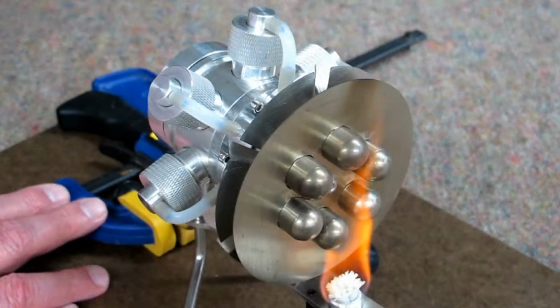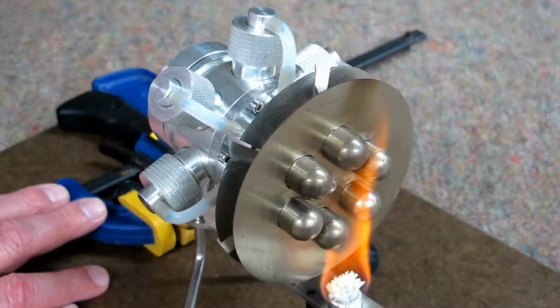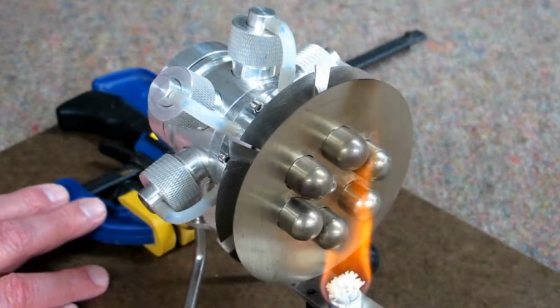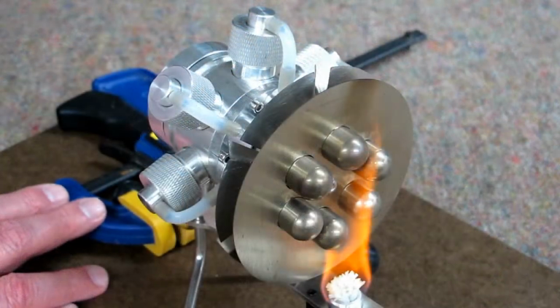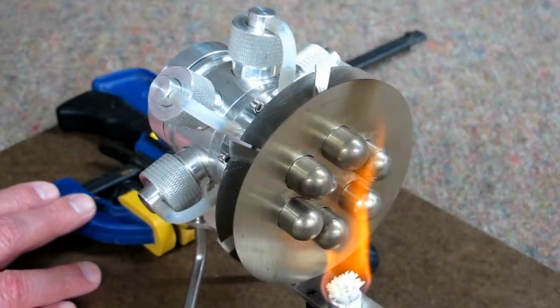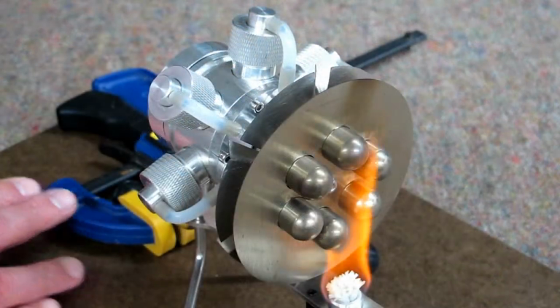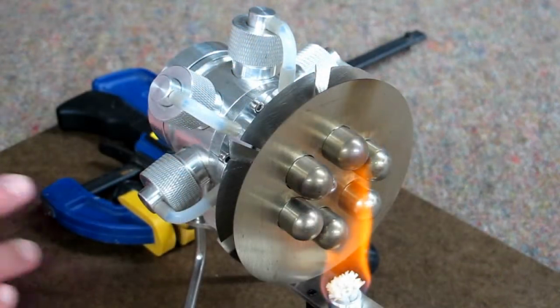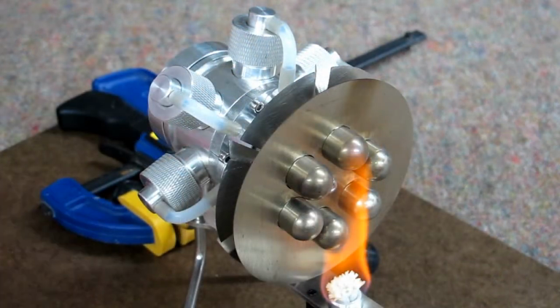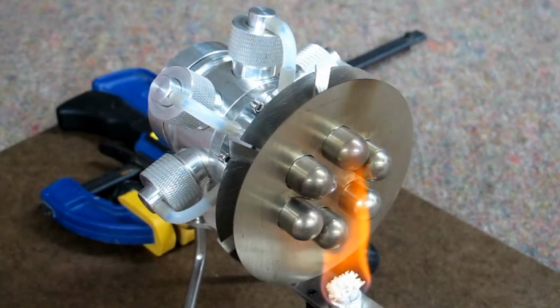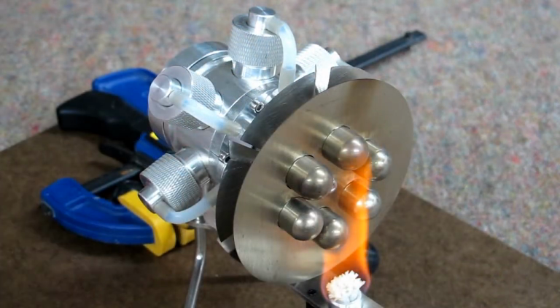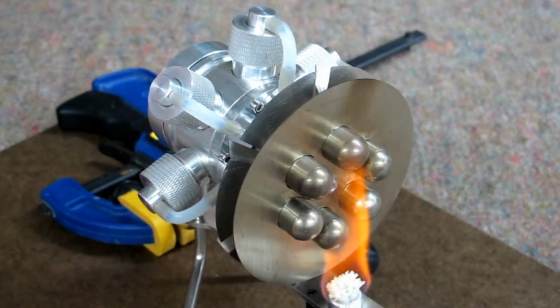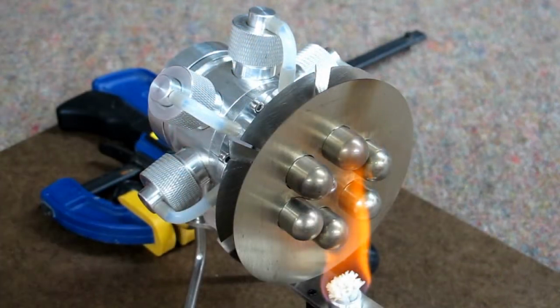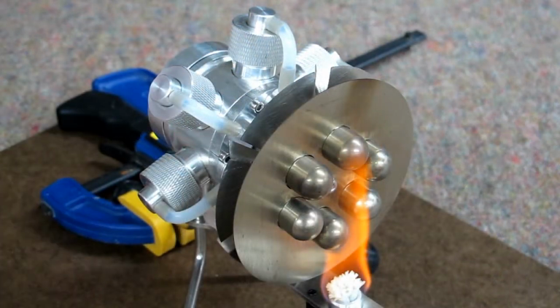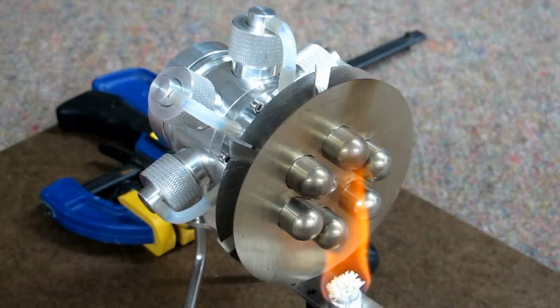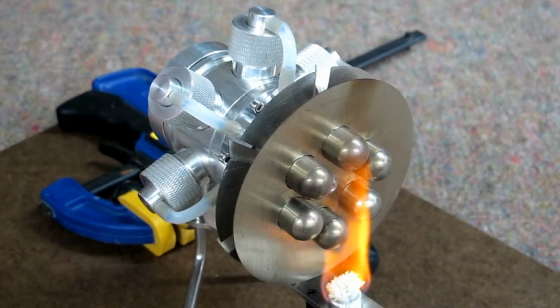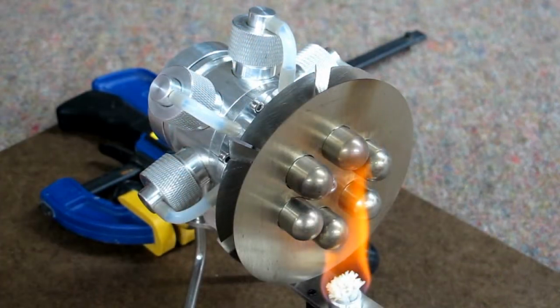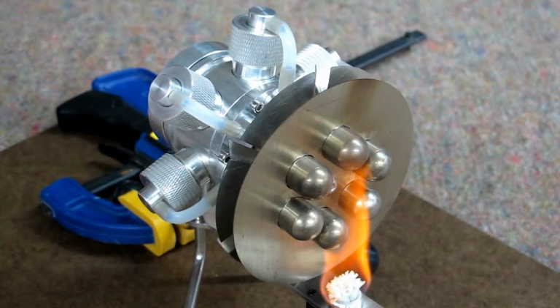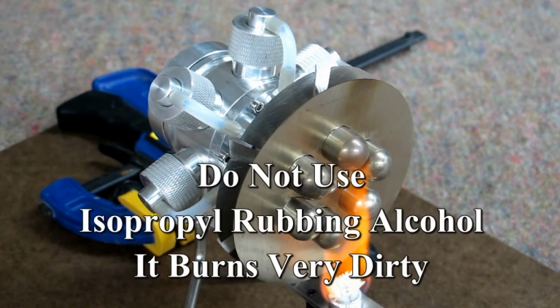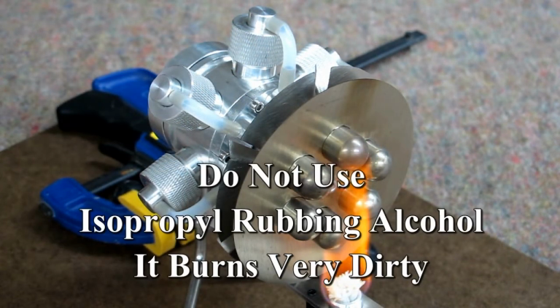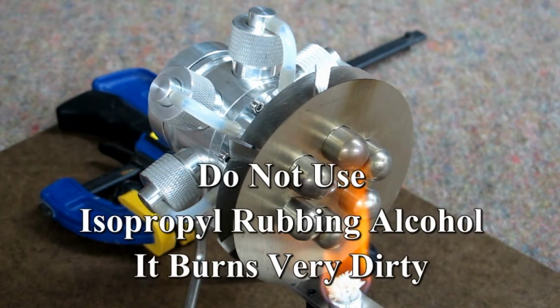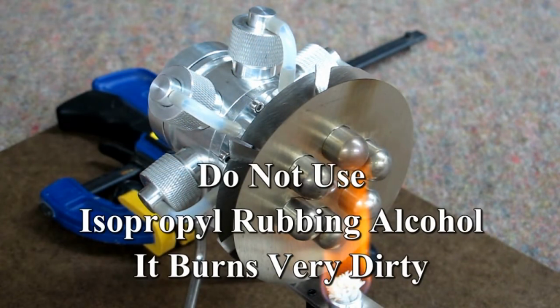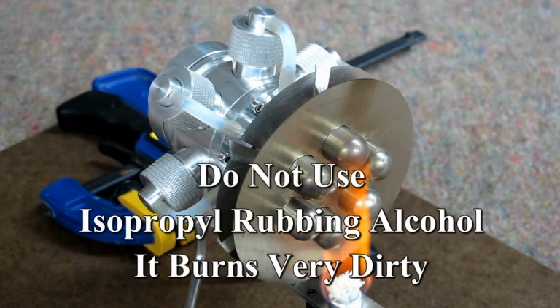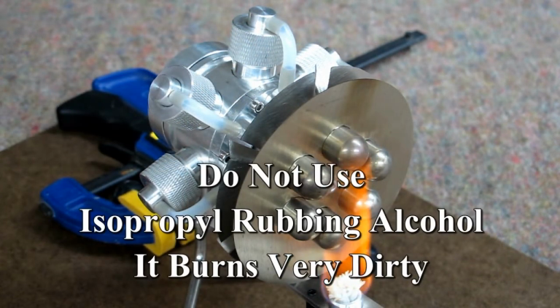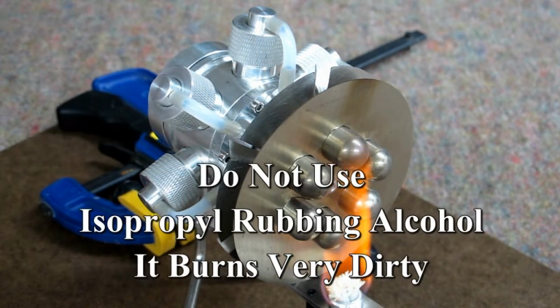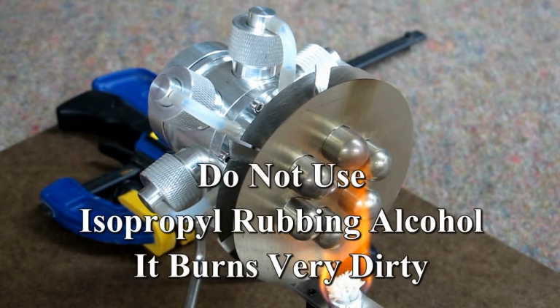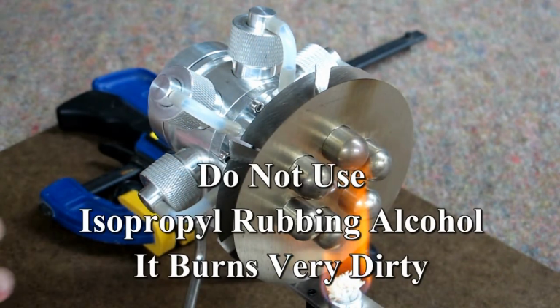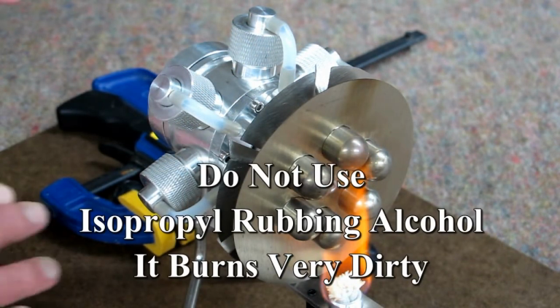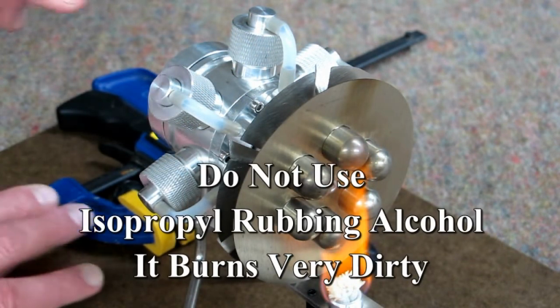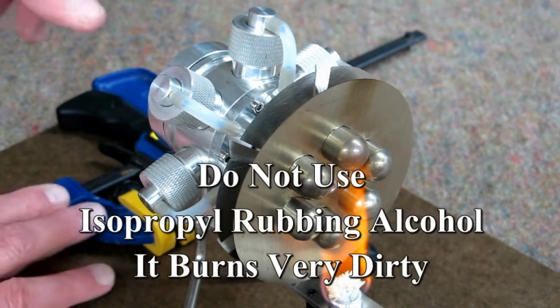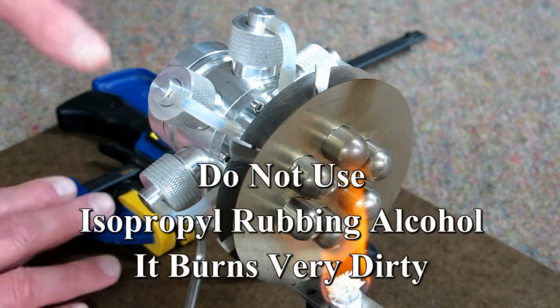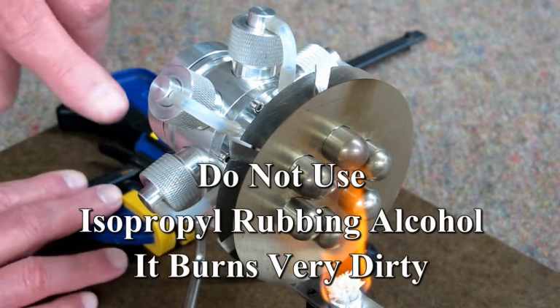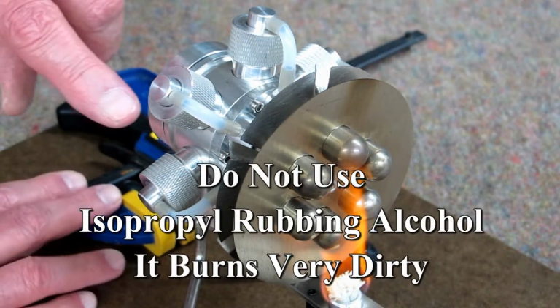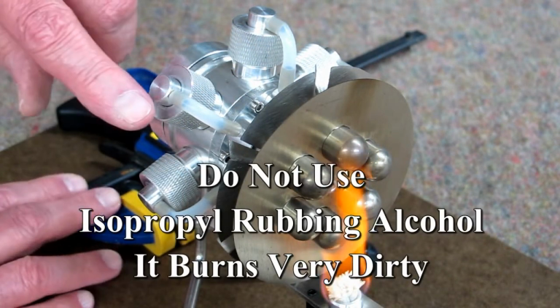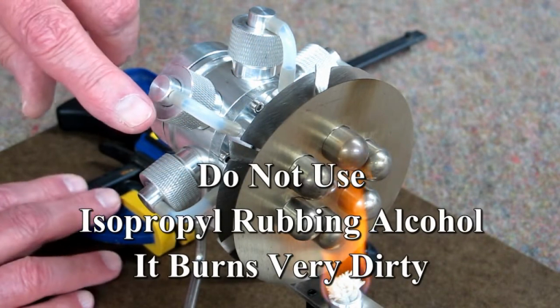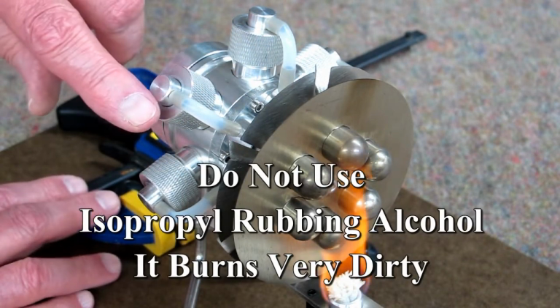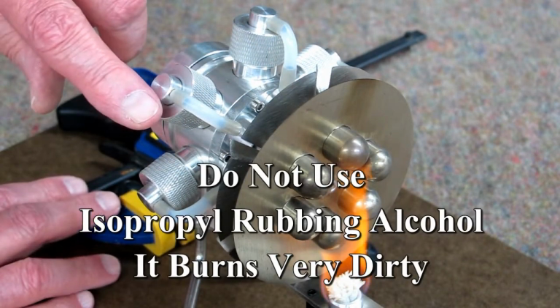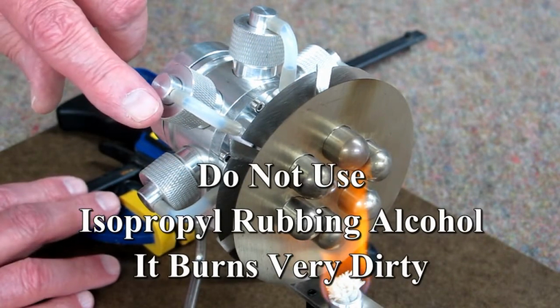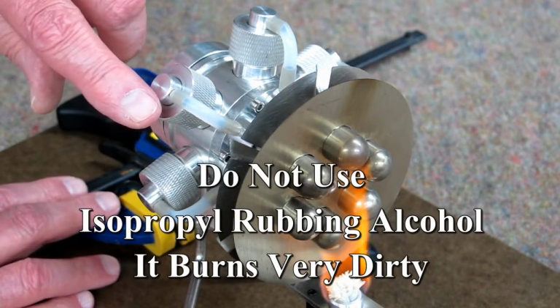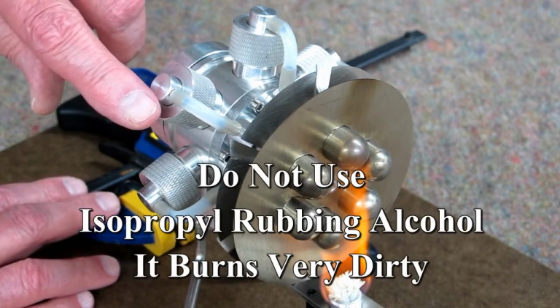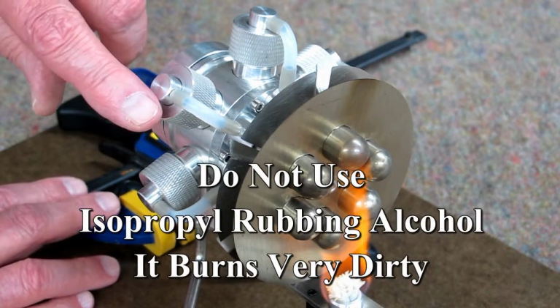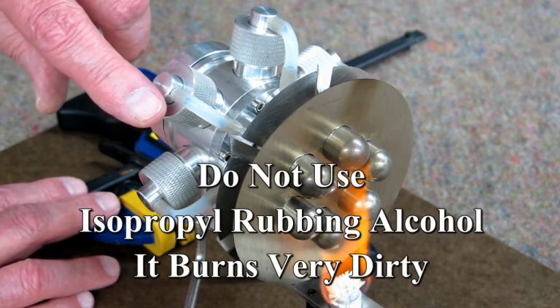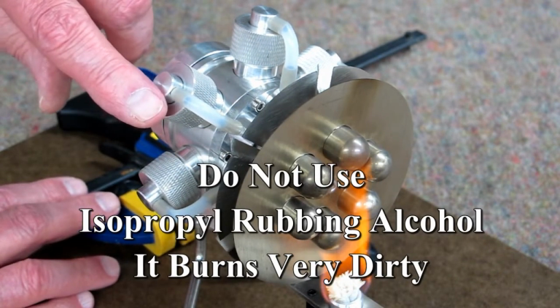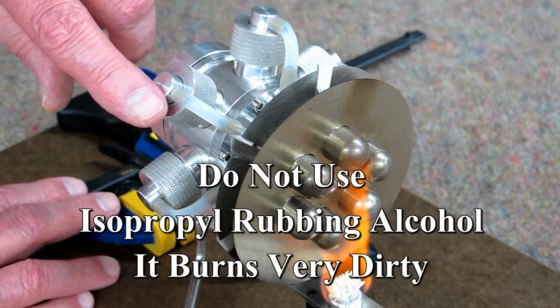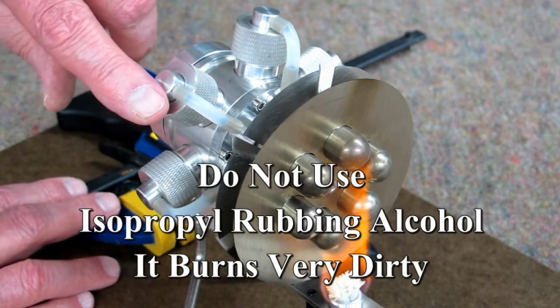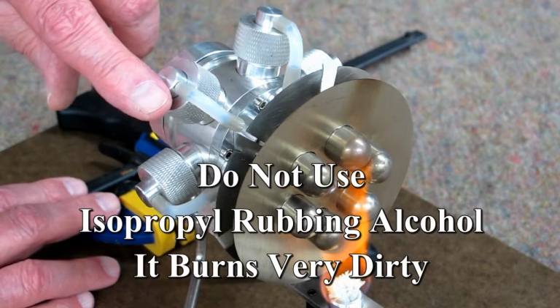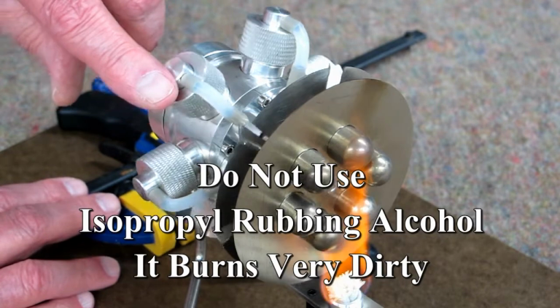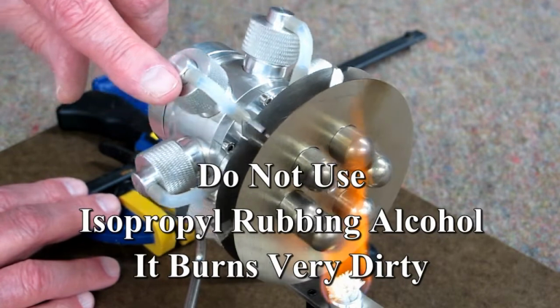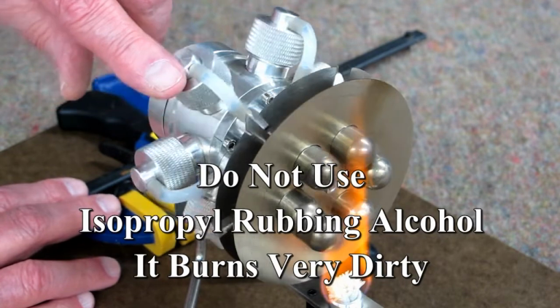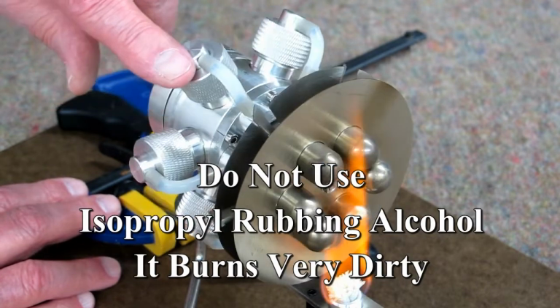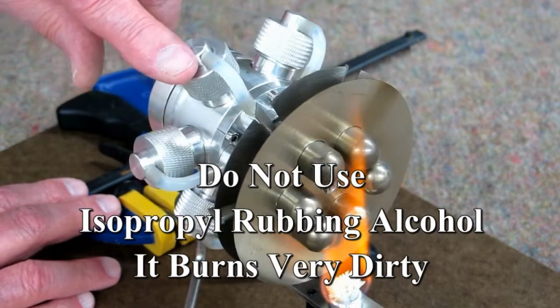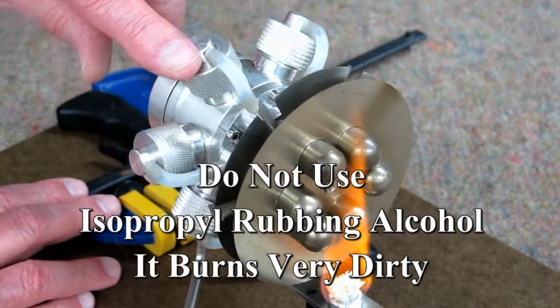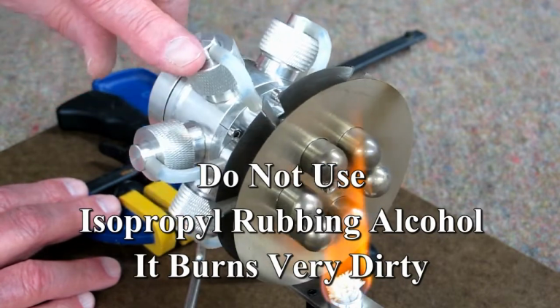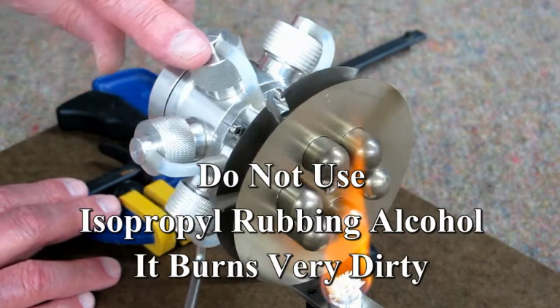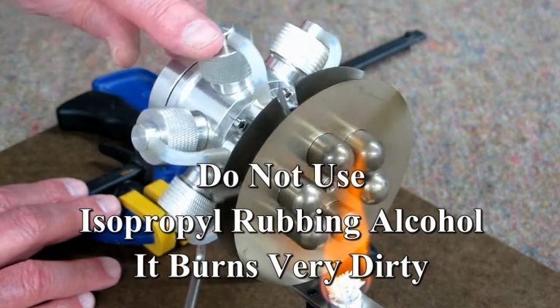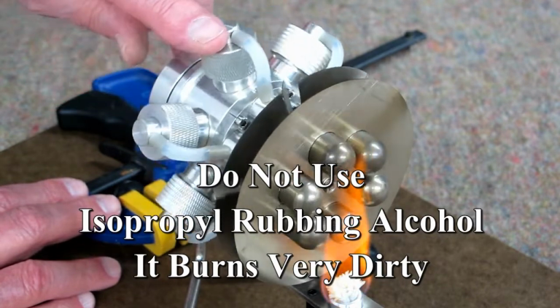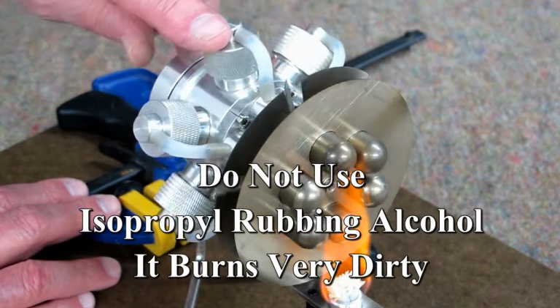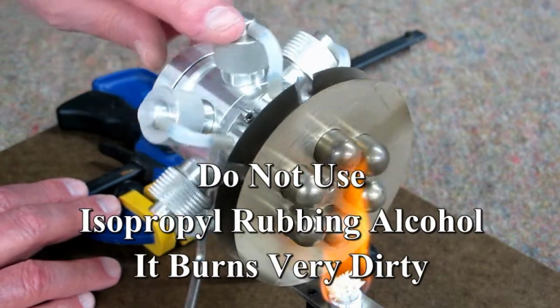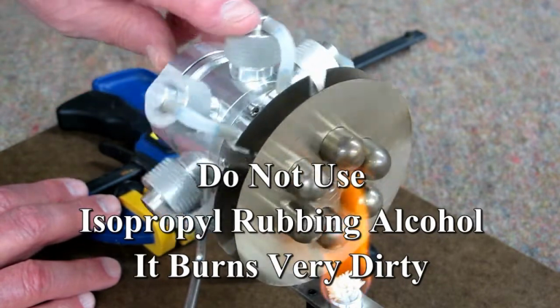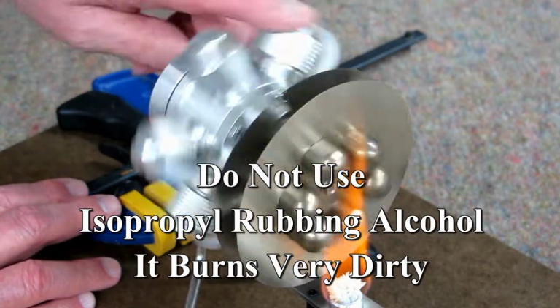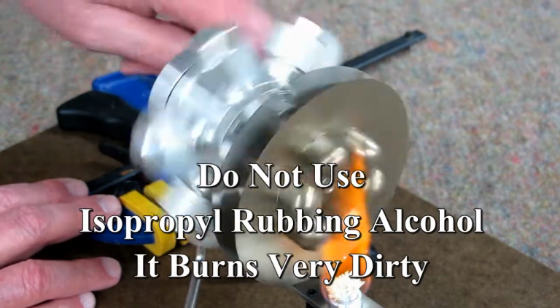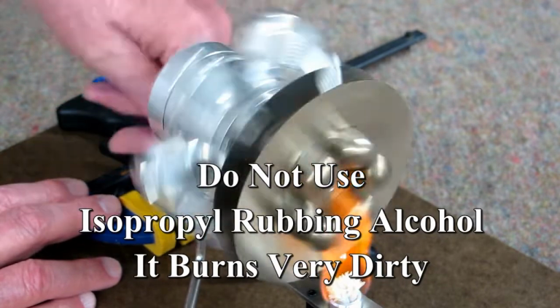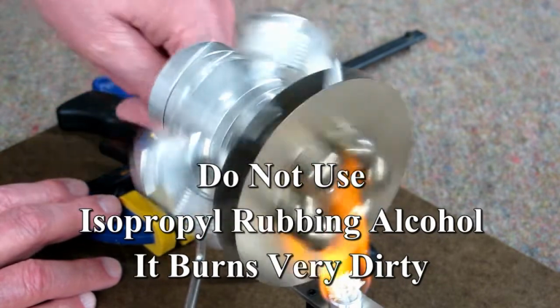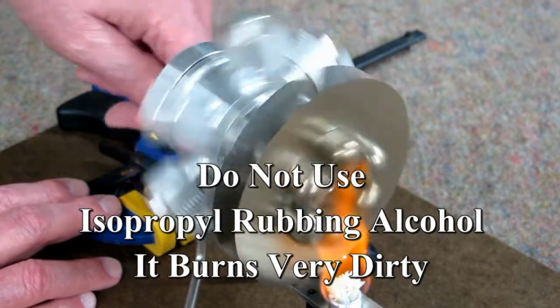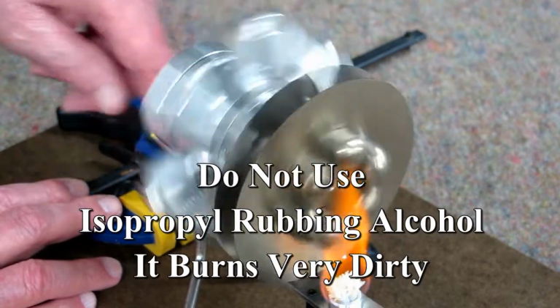Generally, if you let this preheat for a minute it's ready to go. And it doesn't care which way it runs.